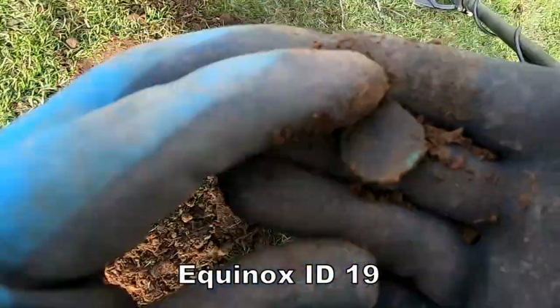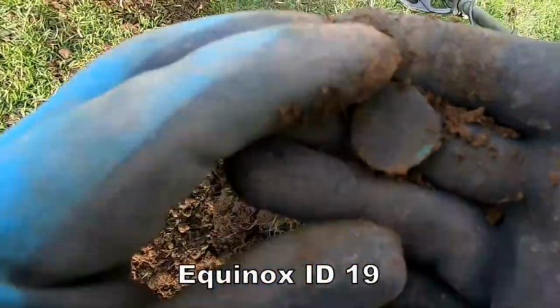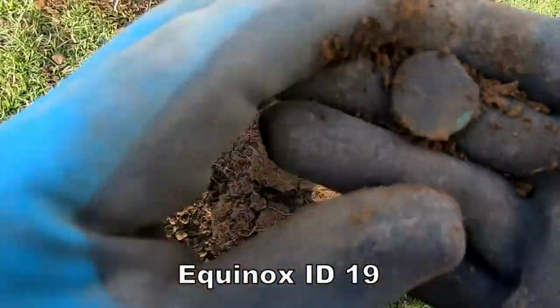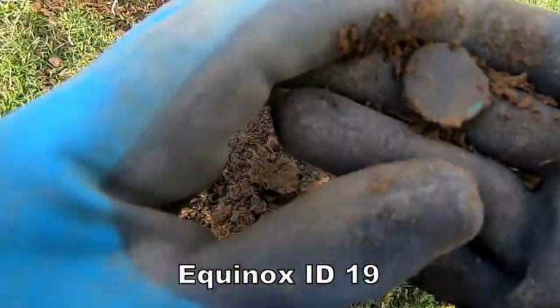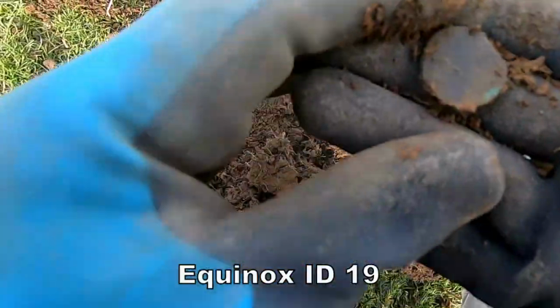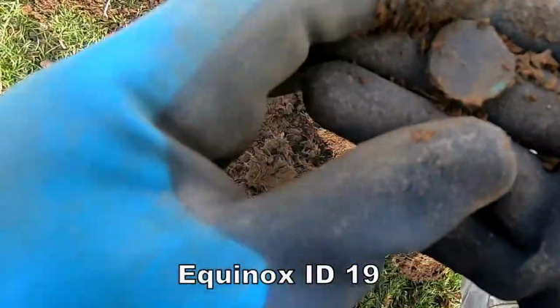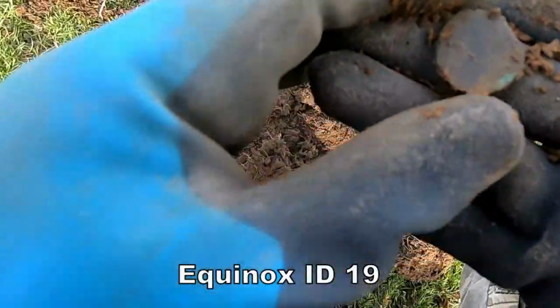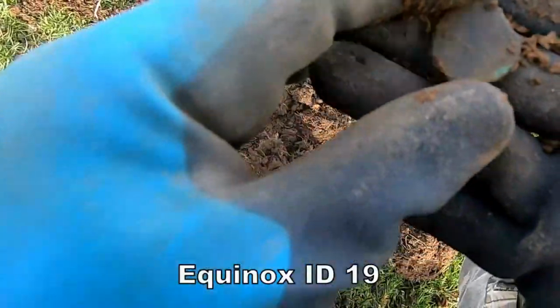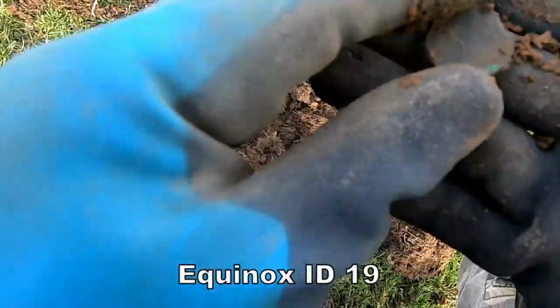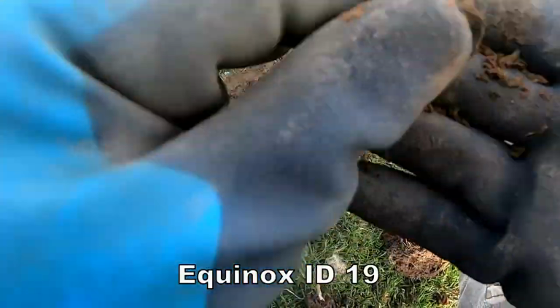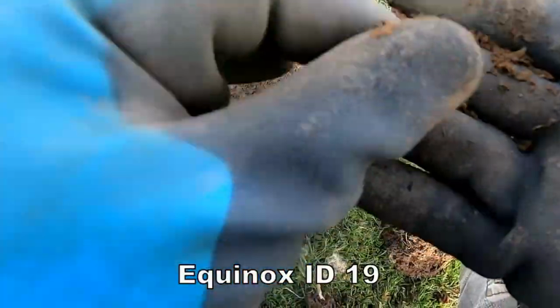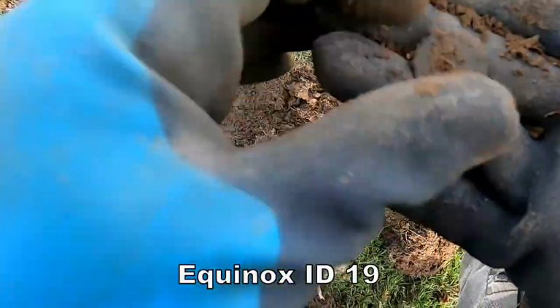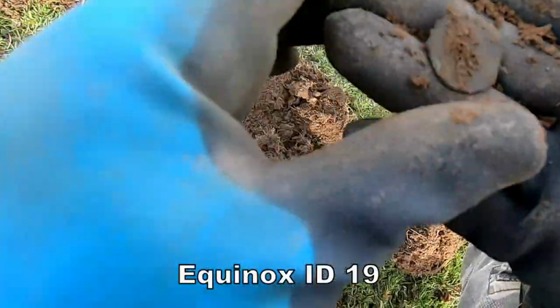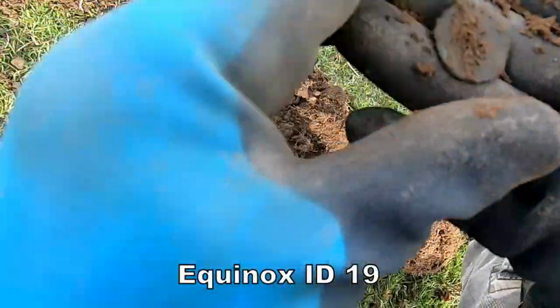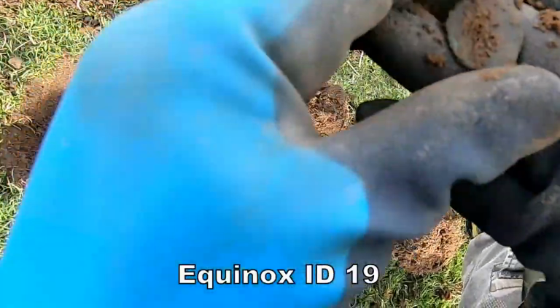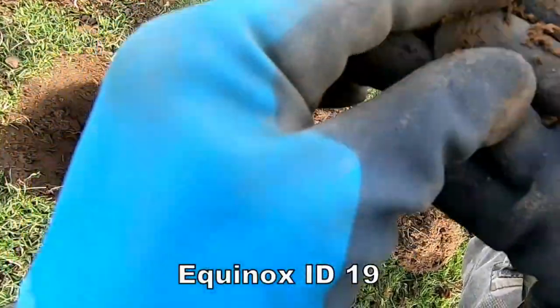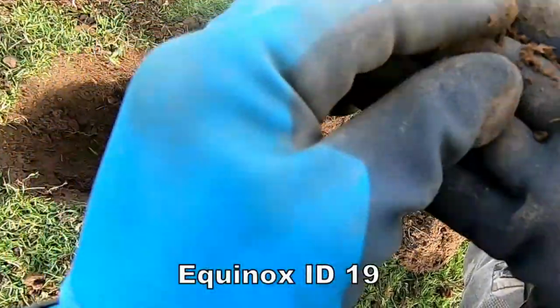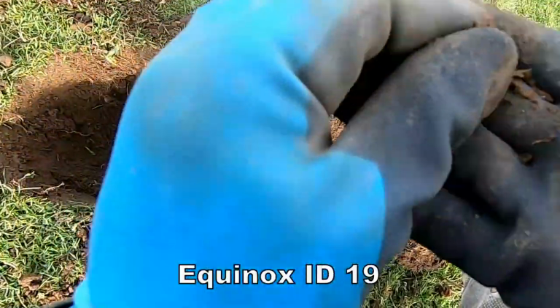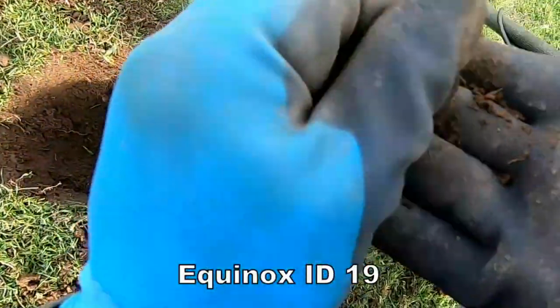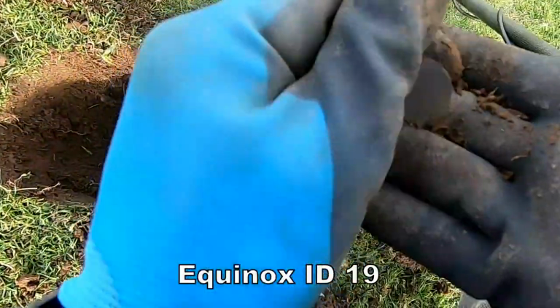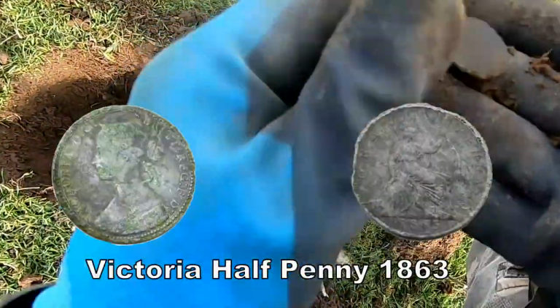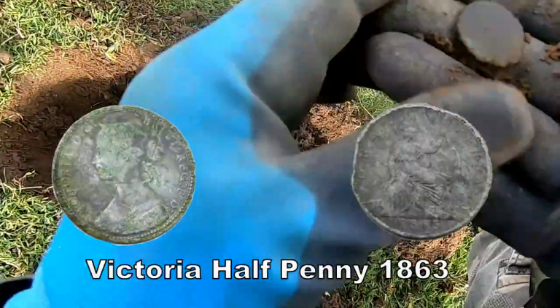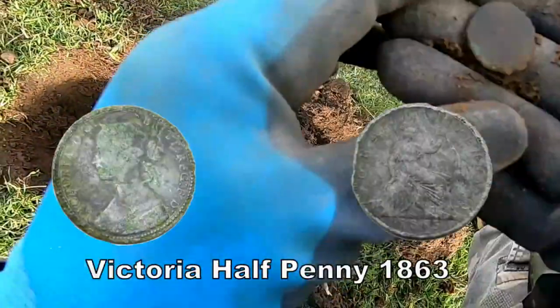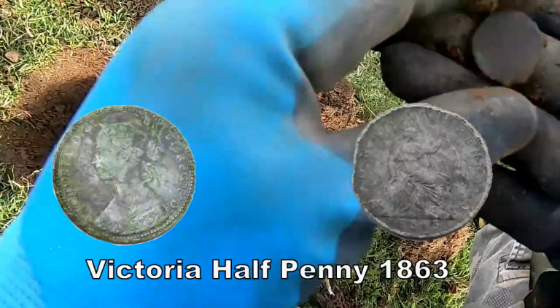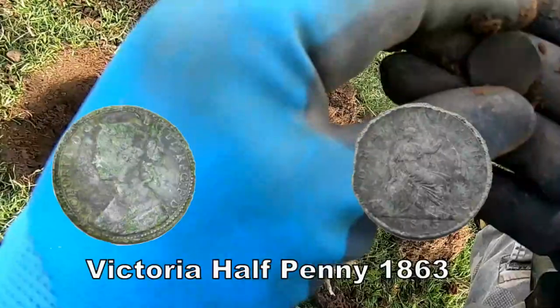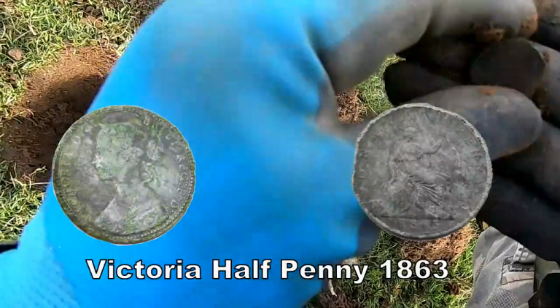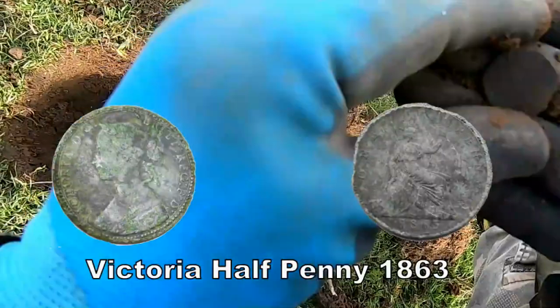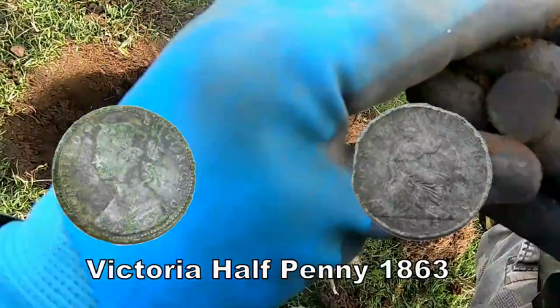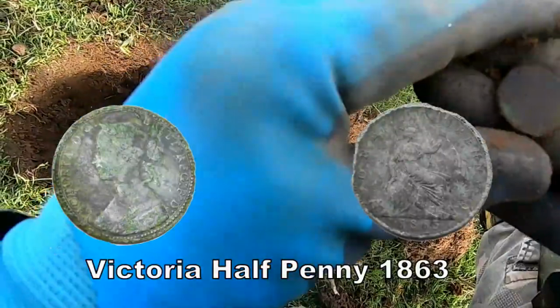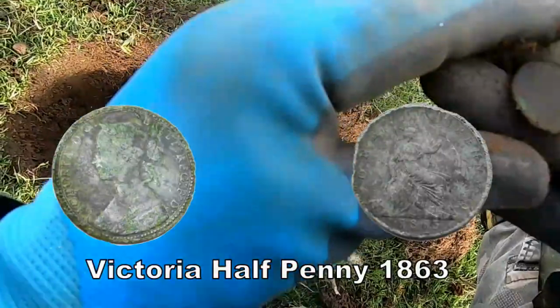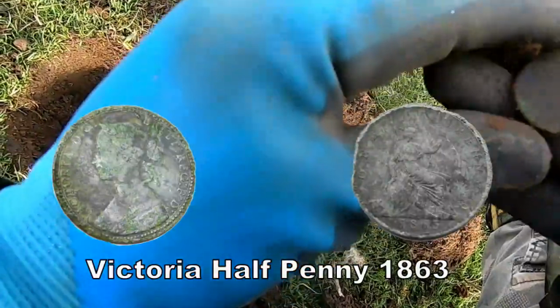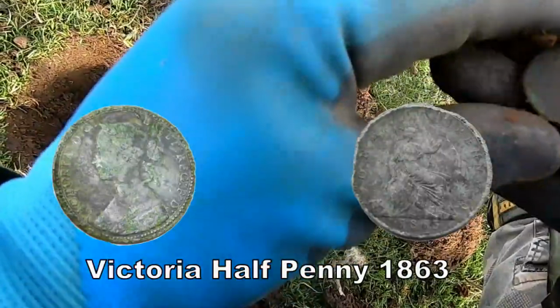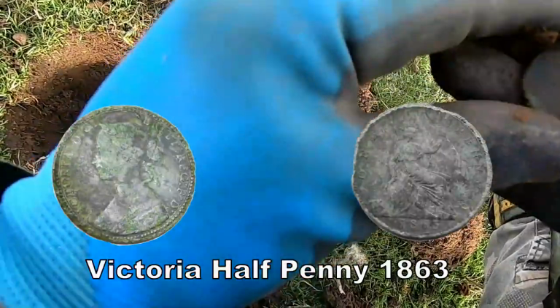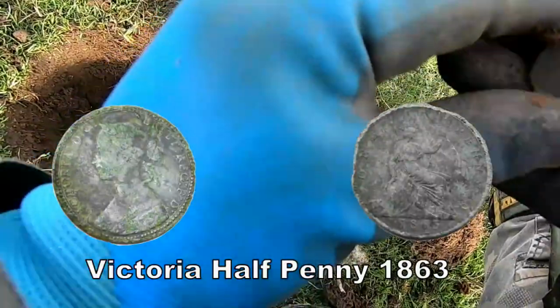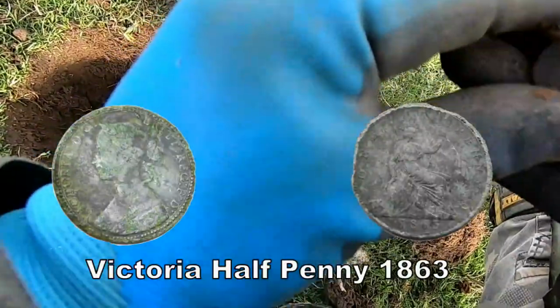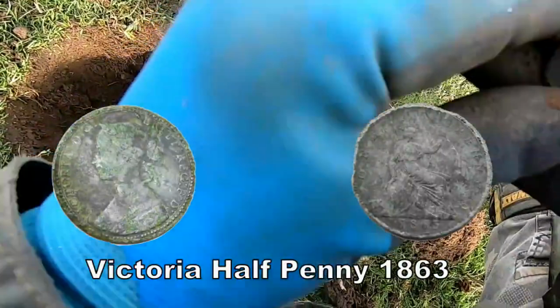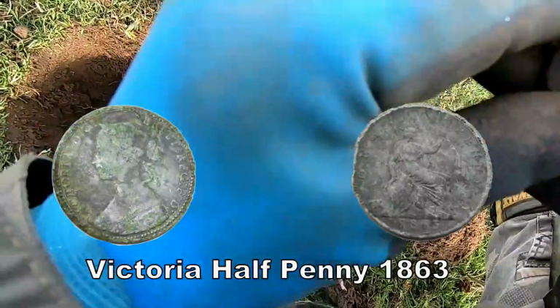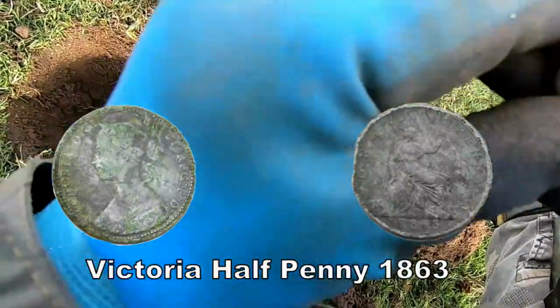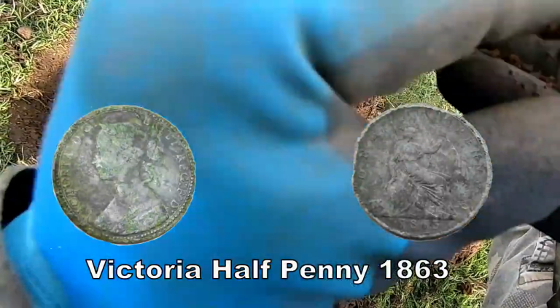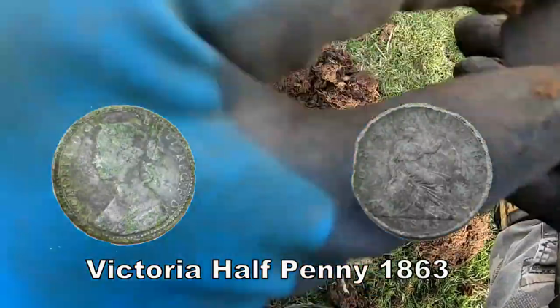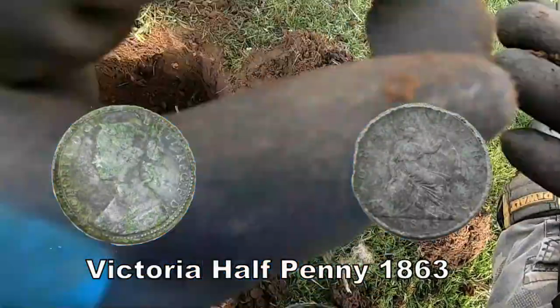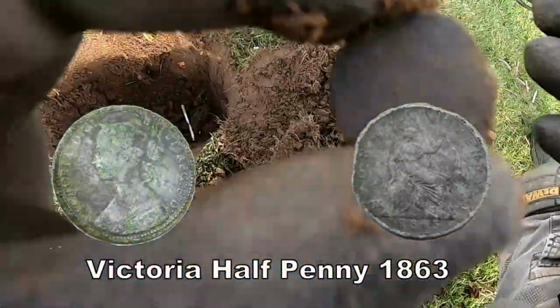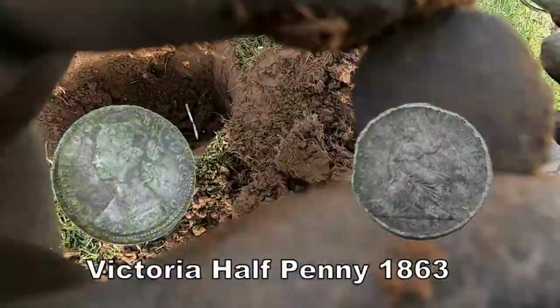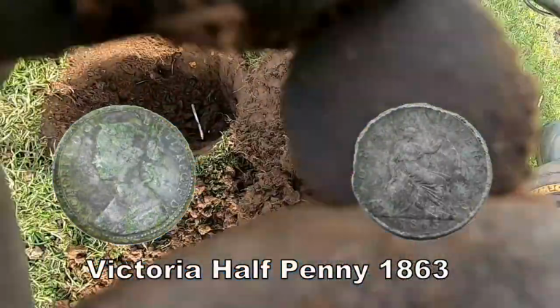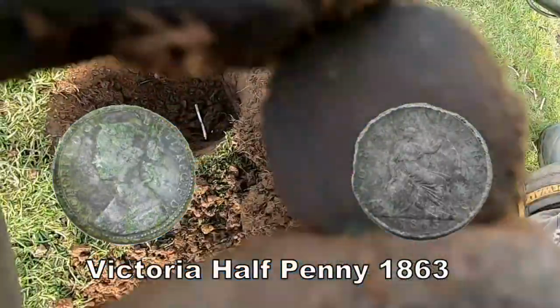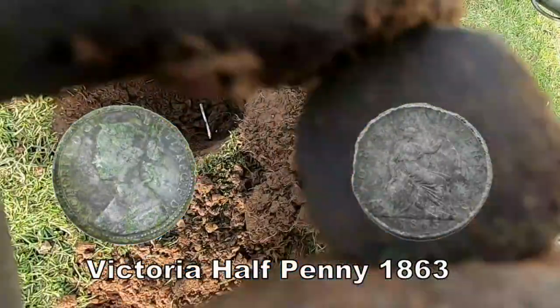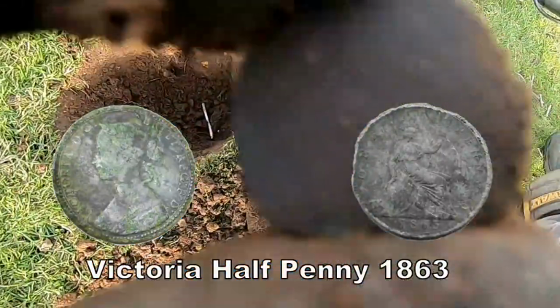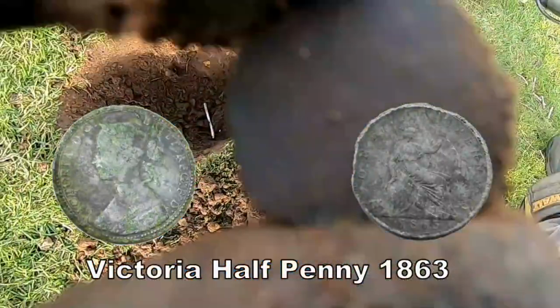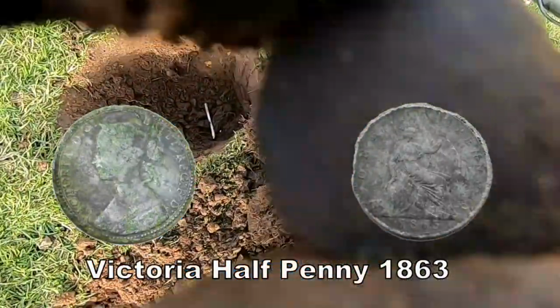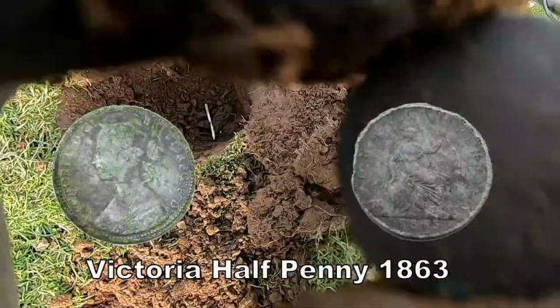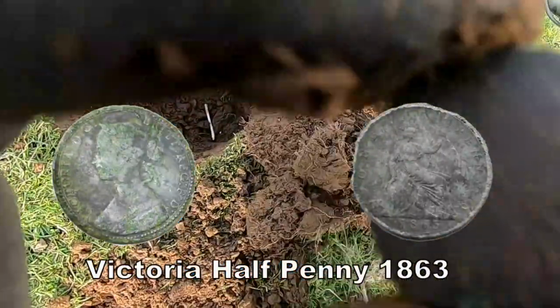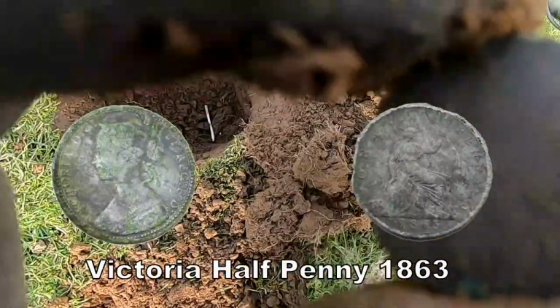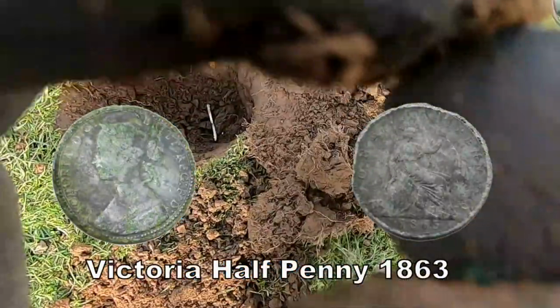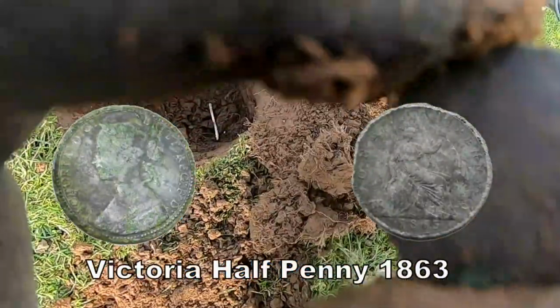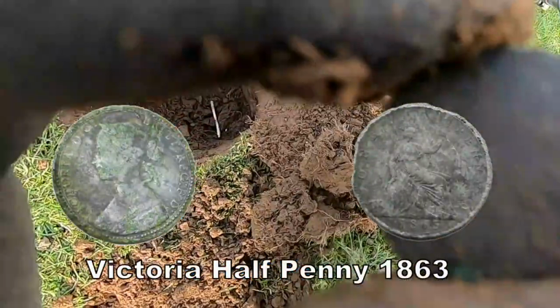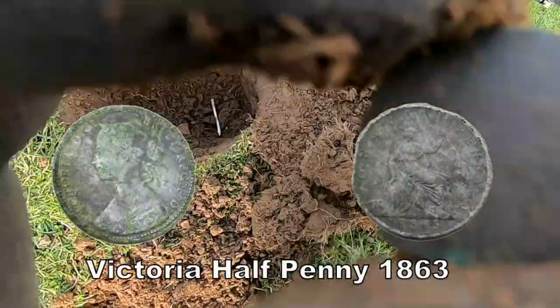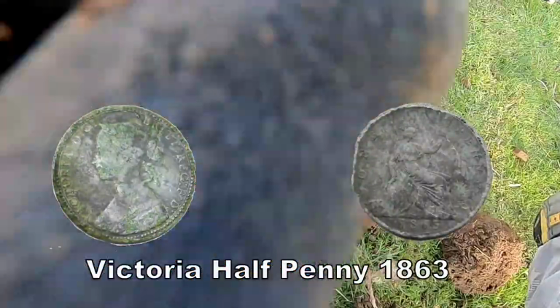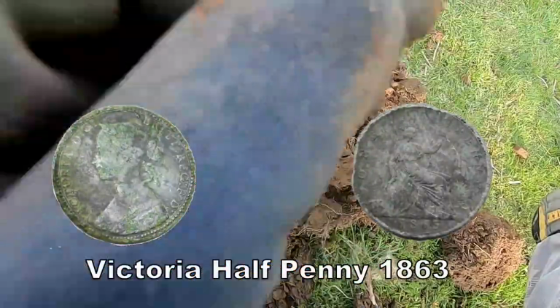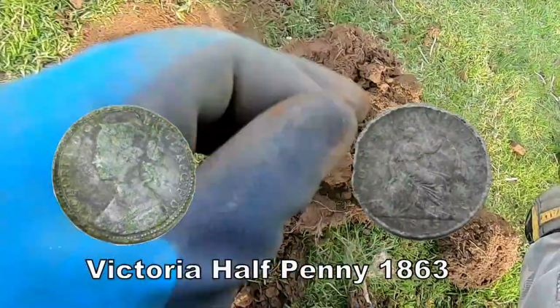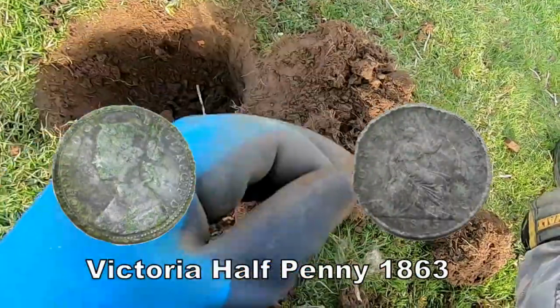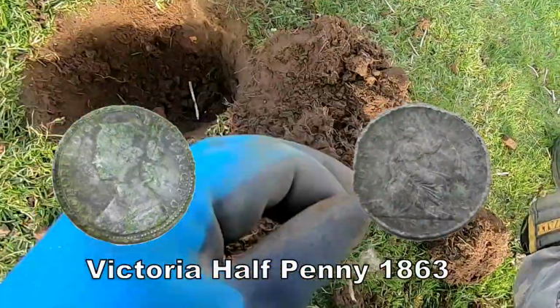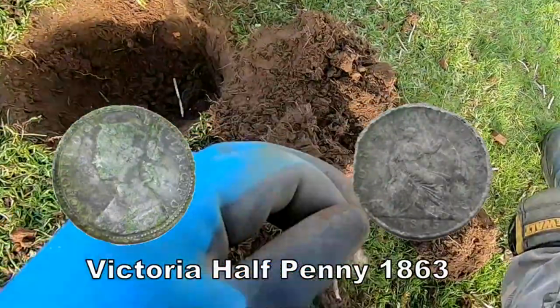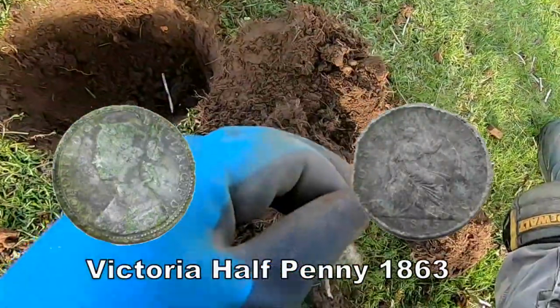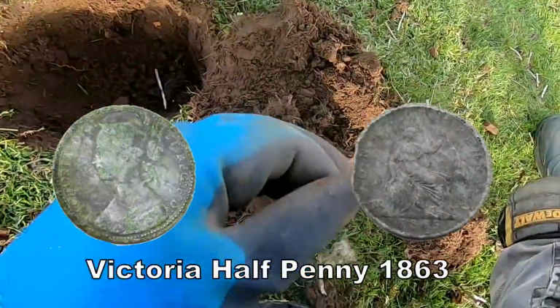It's a coin but I don't know what it is. Better put it back before I get chased by the cows, you know what I mean.